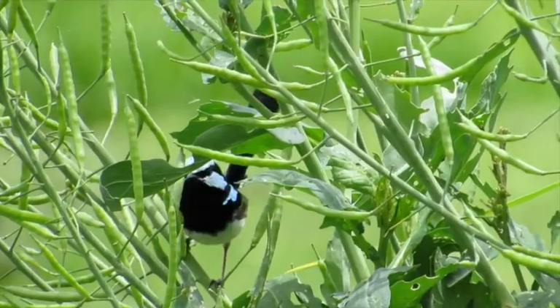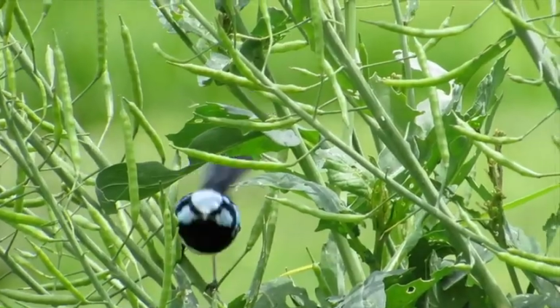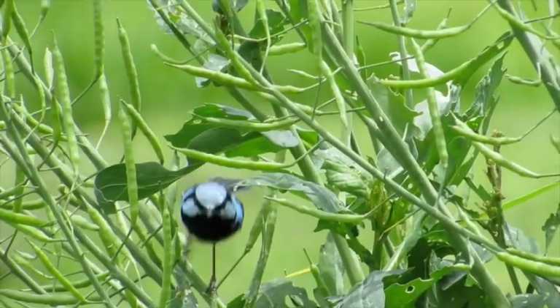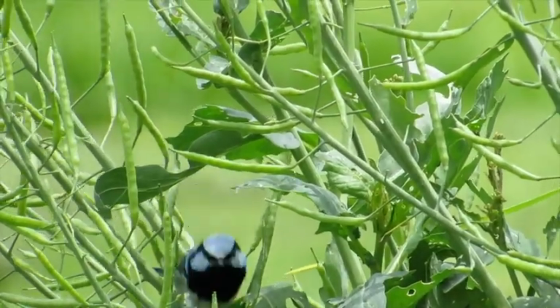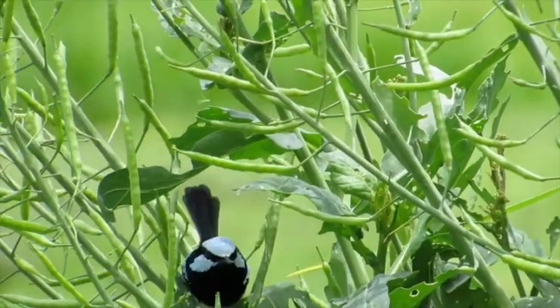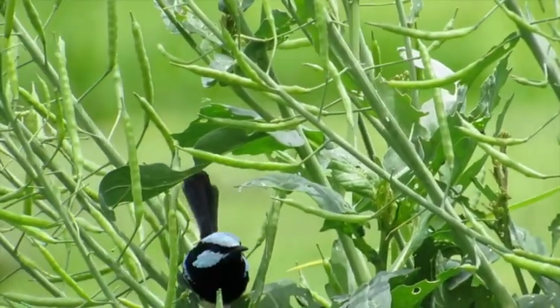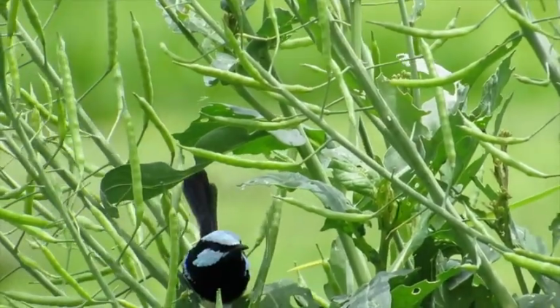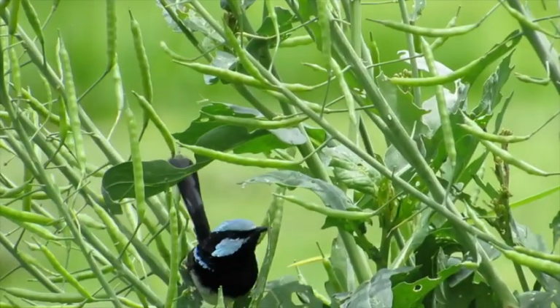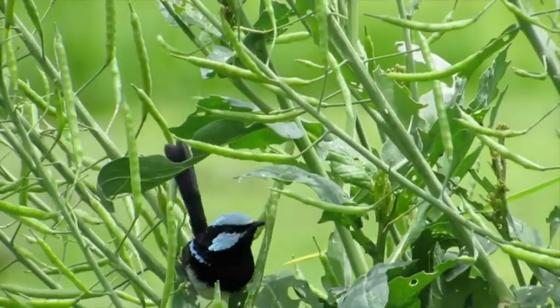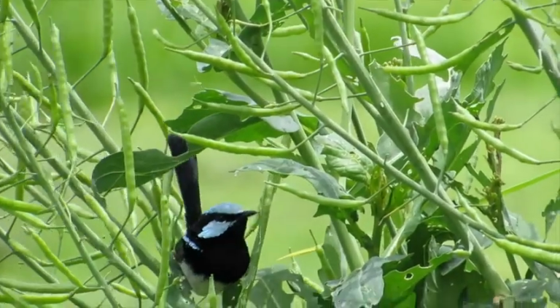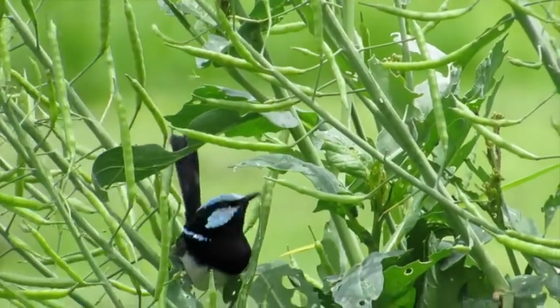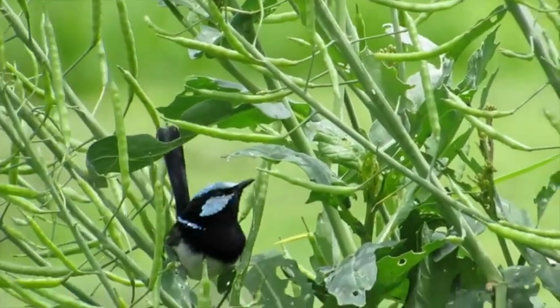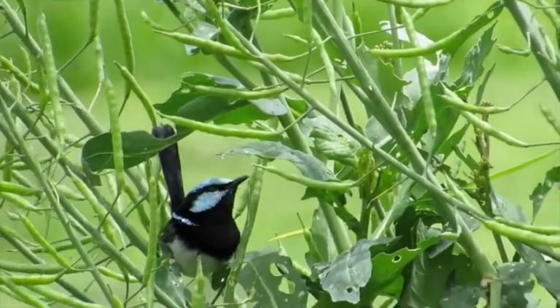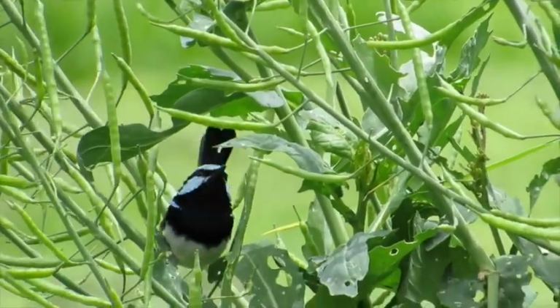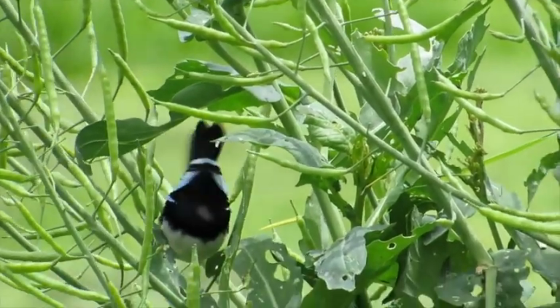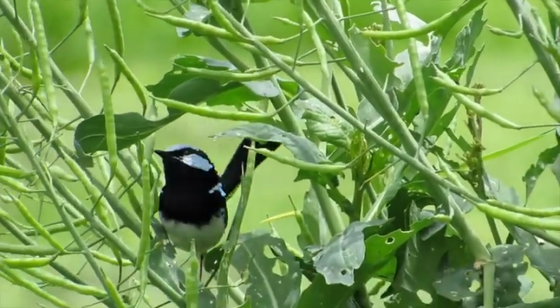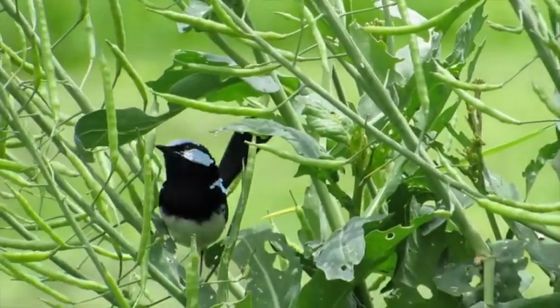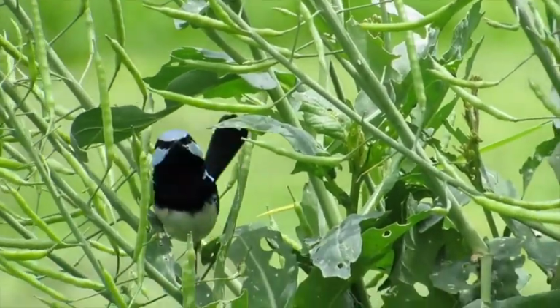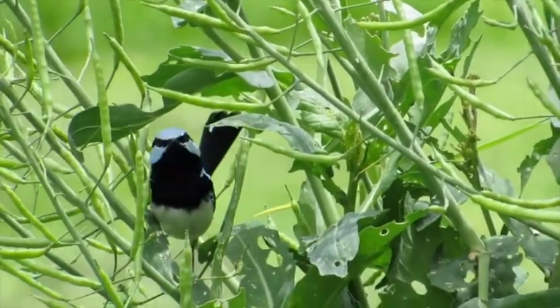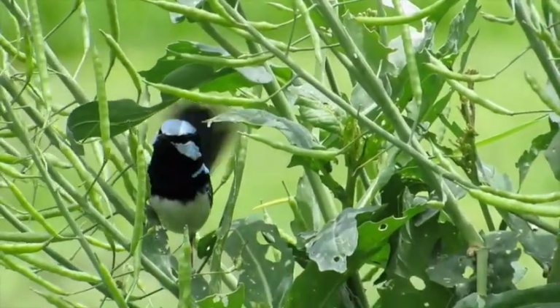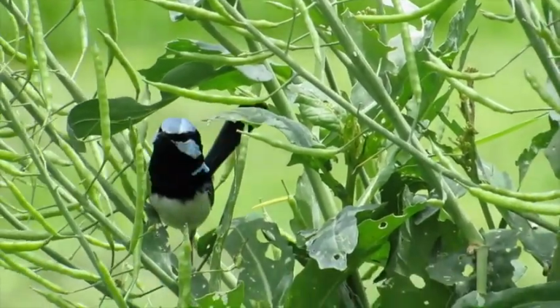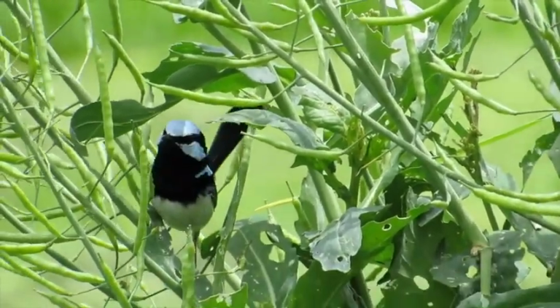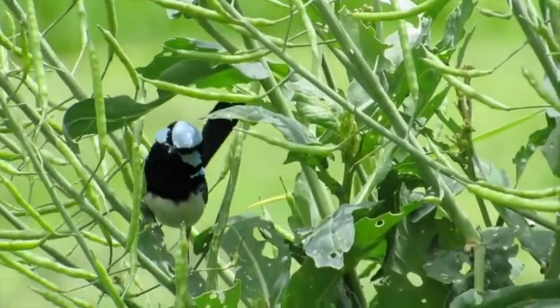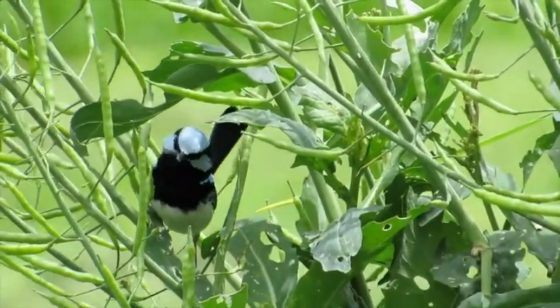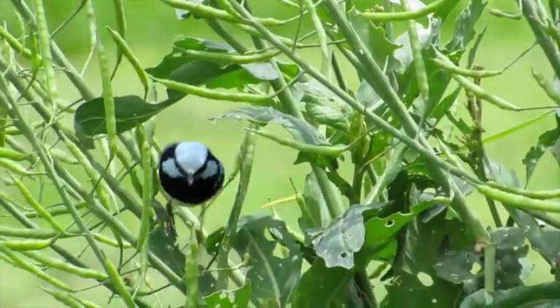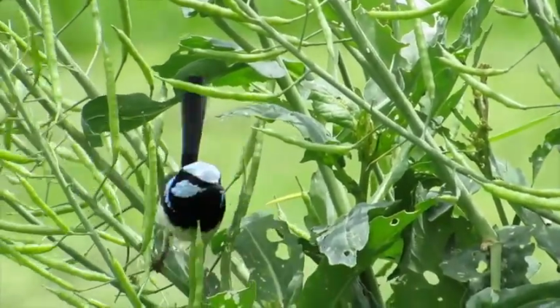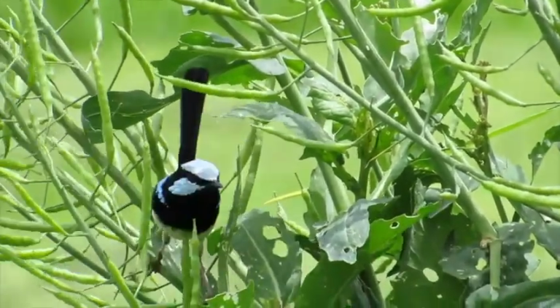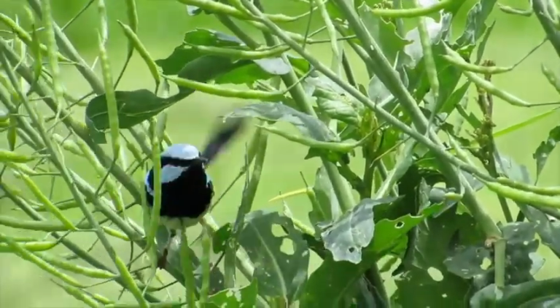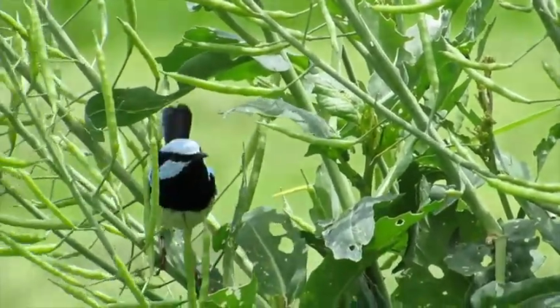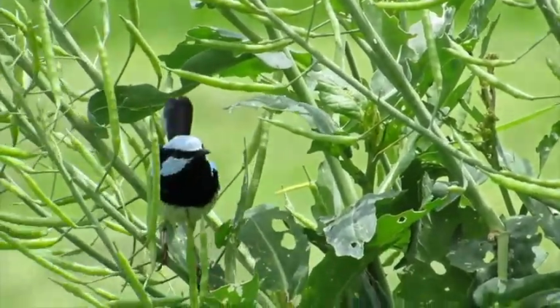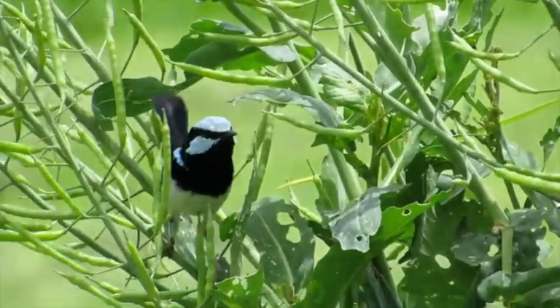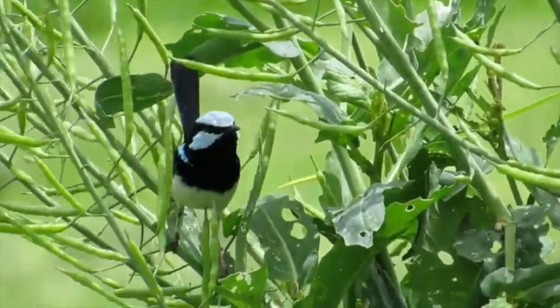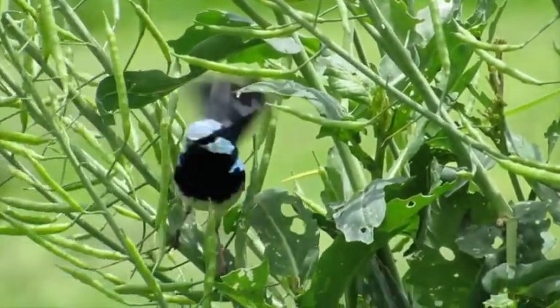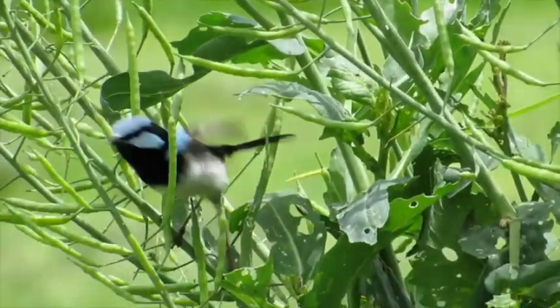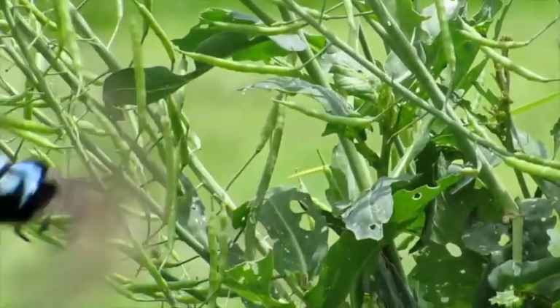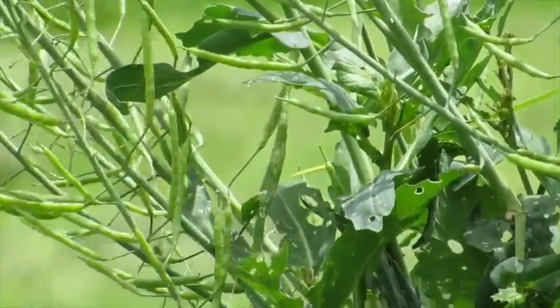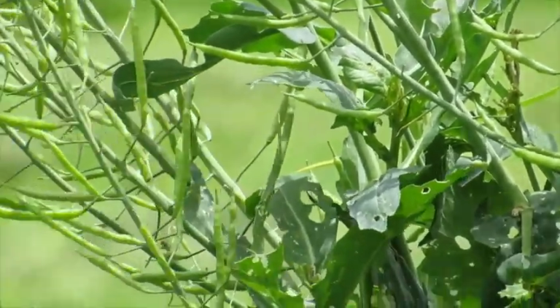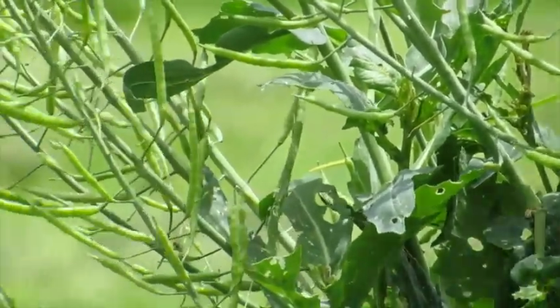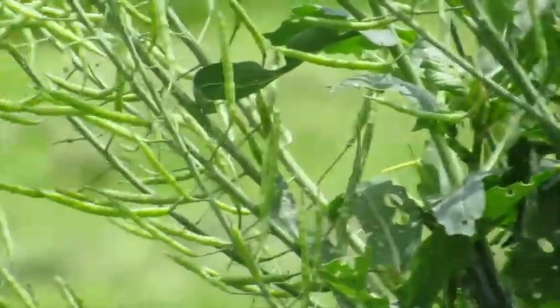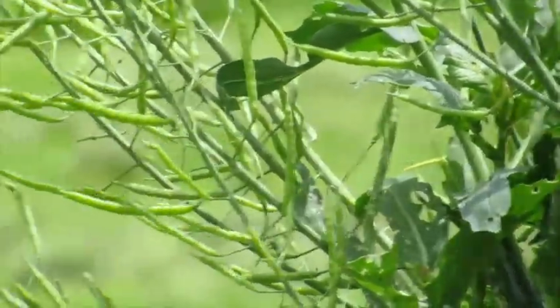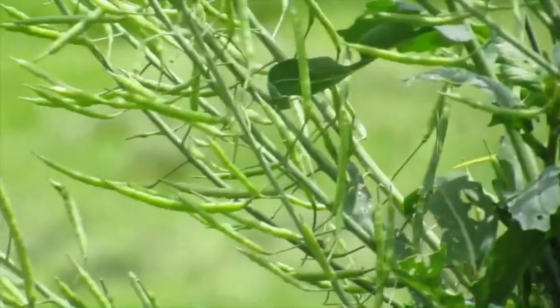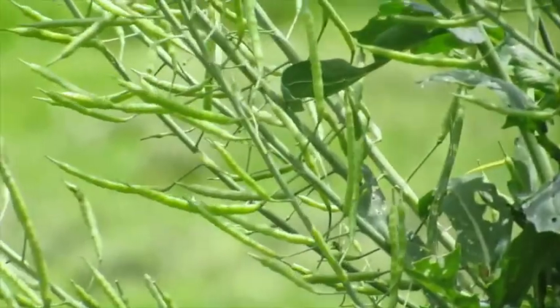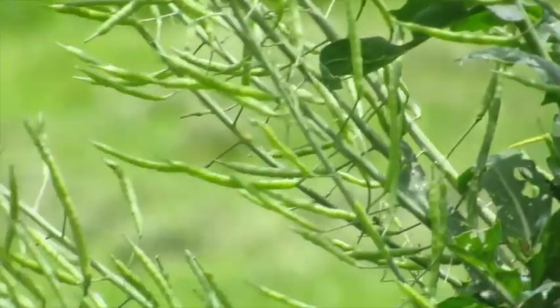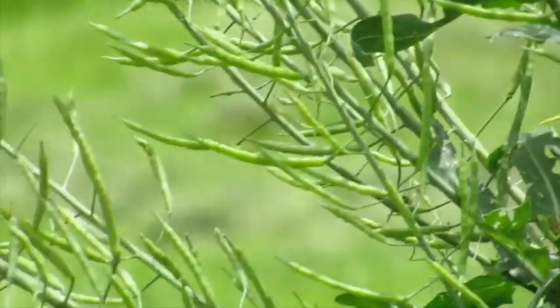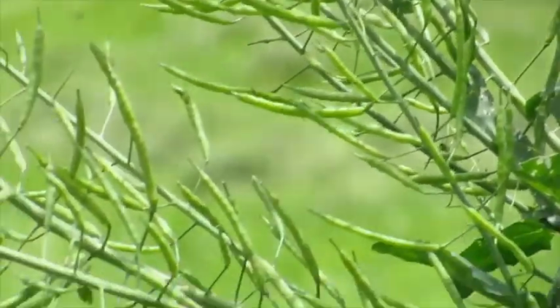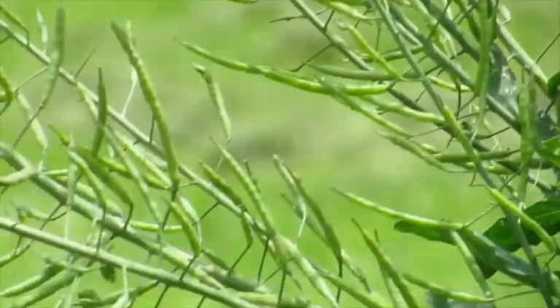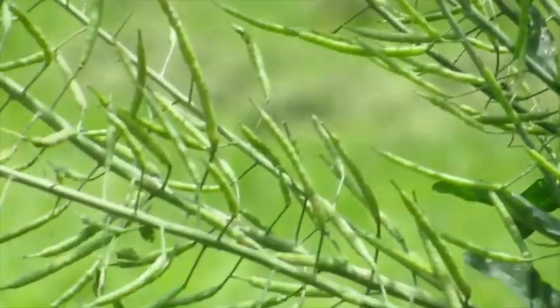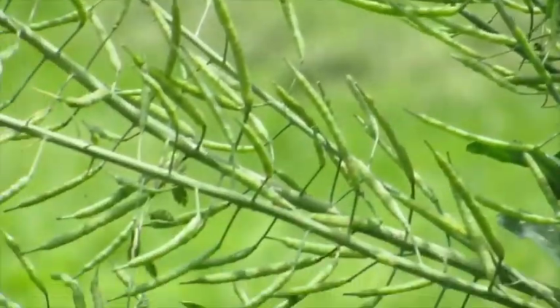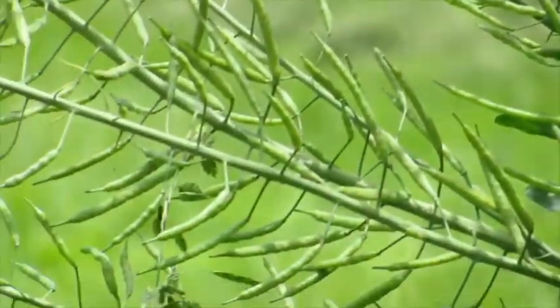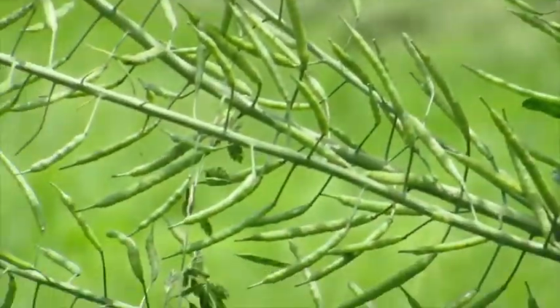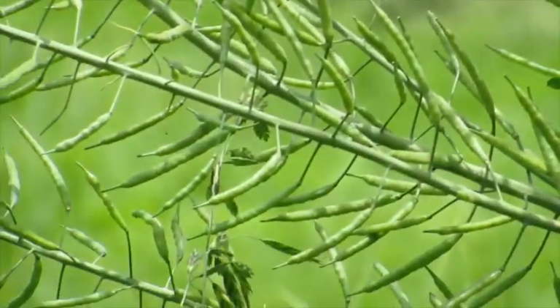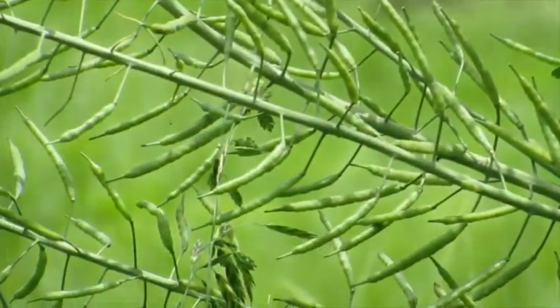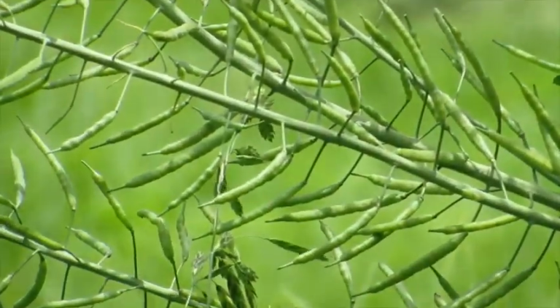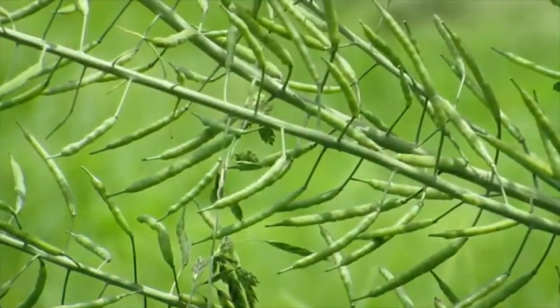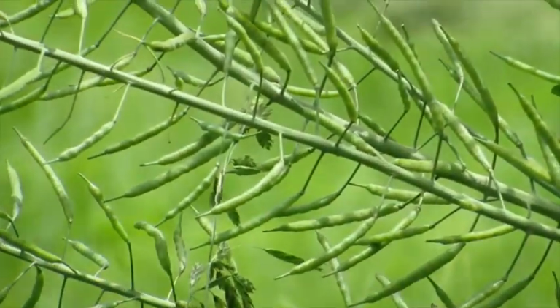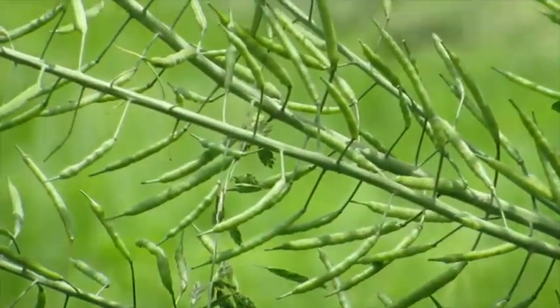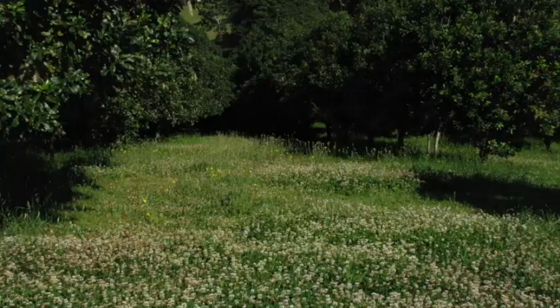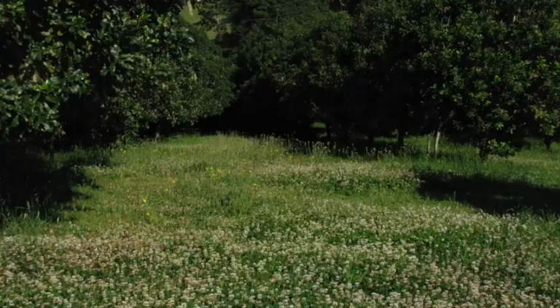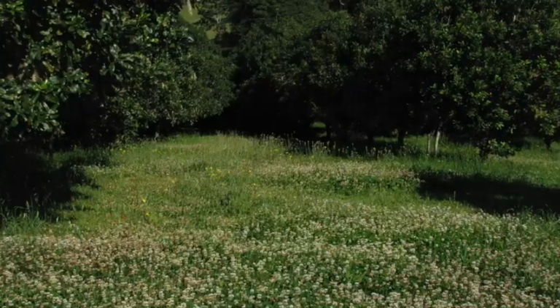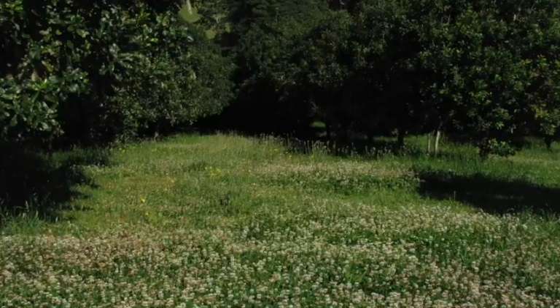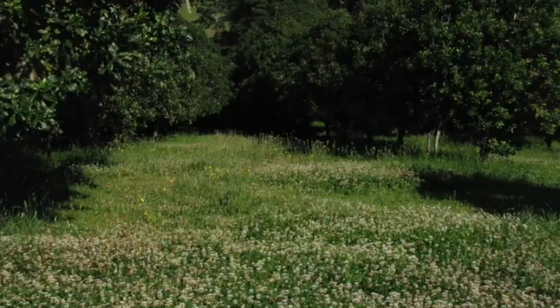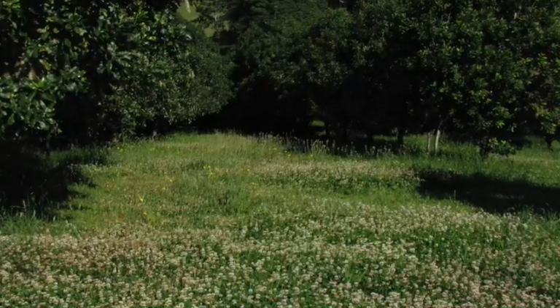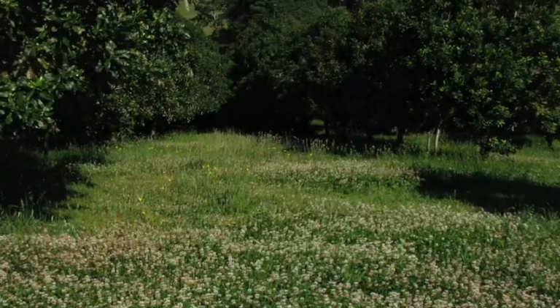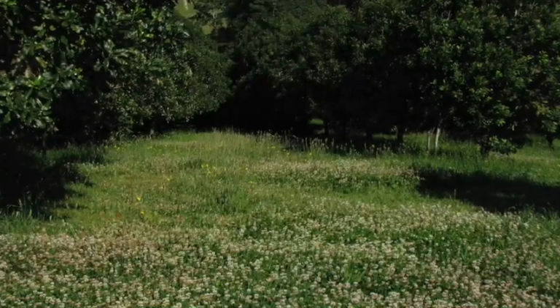You do have to watch — you can see the seed pods there — brassicas can become a weed in their own right.